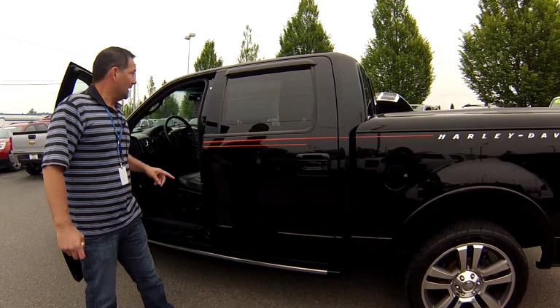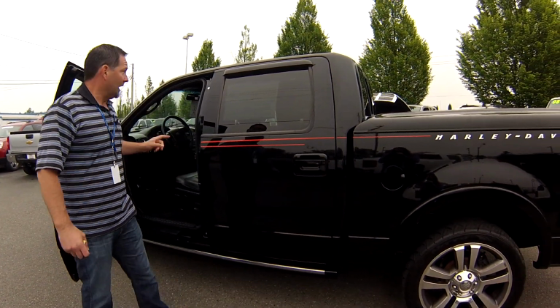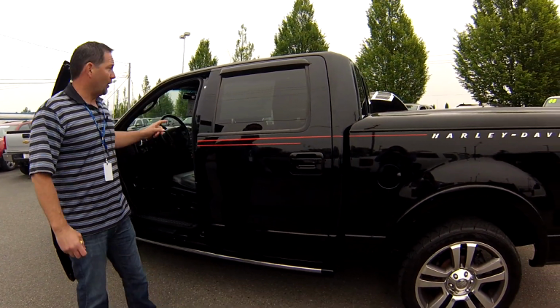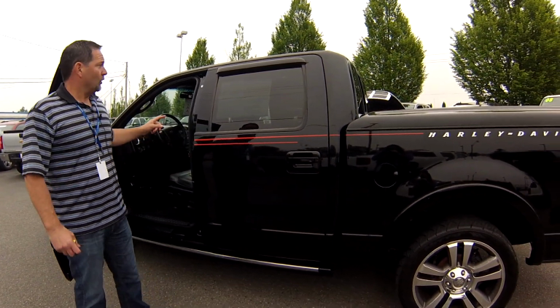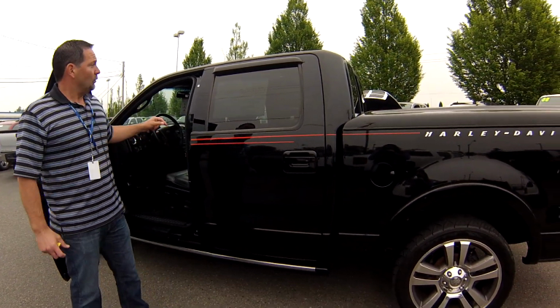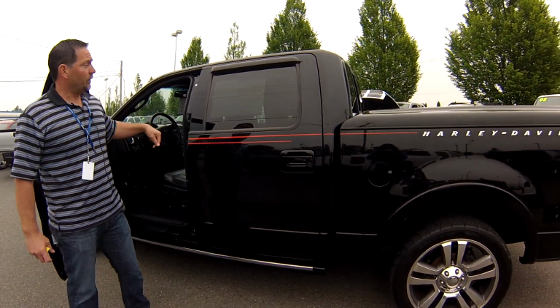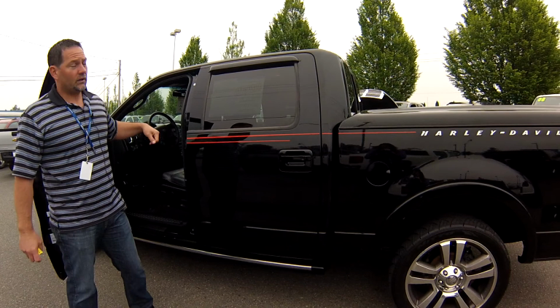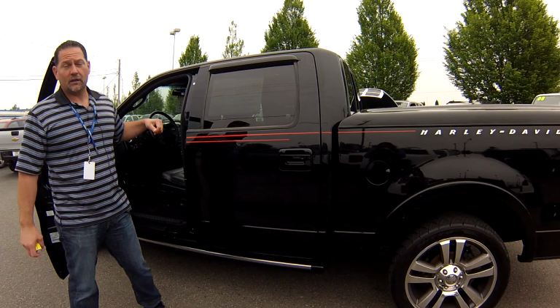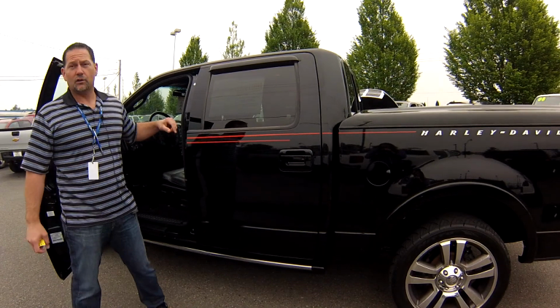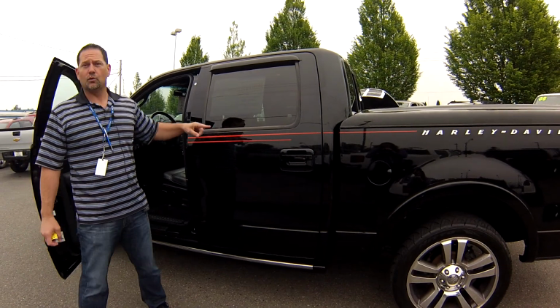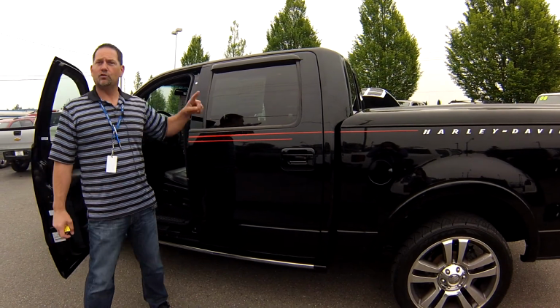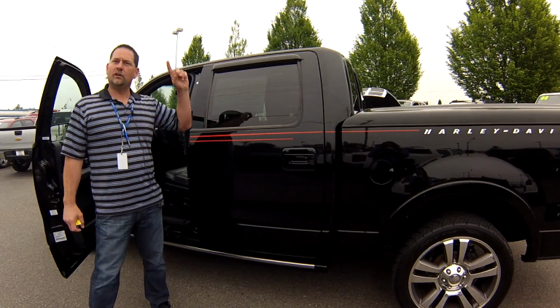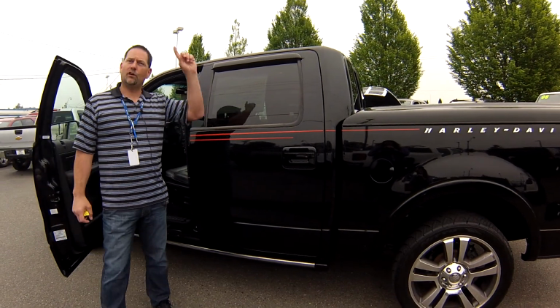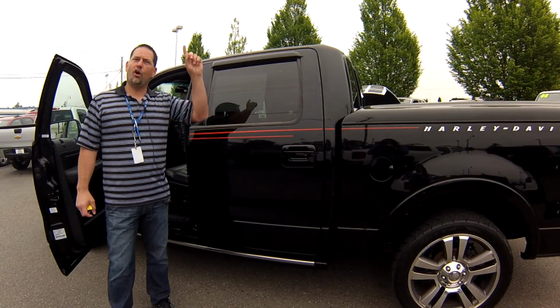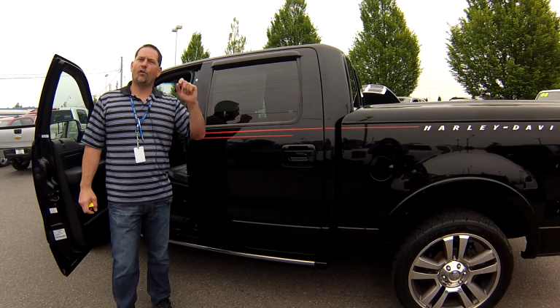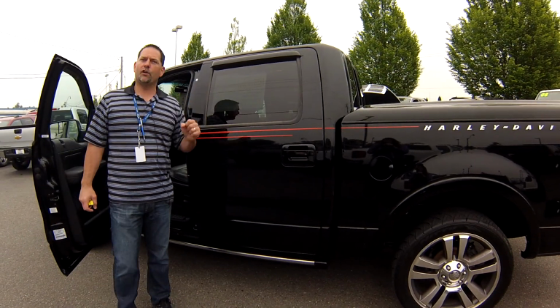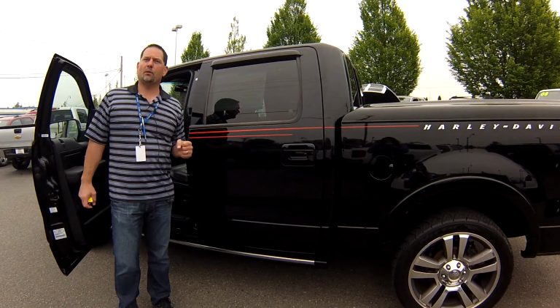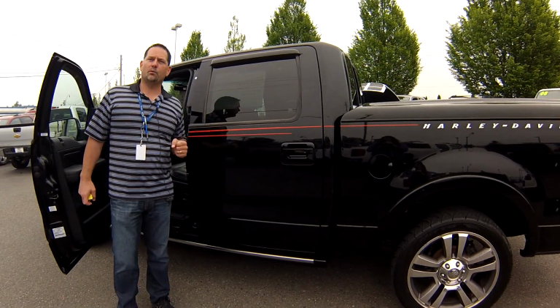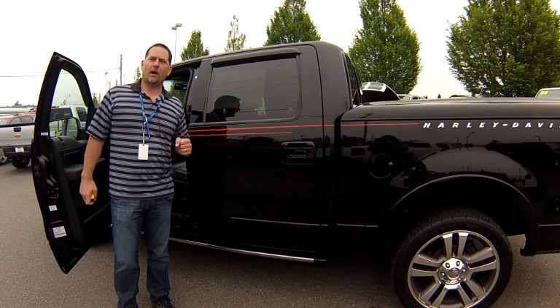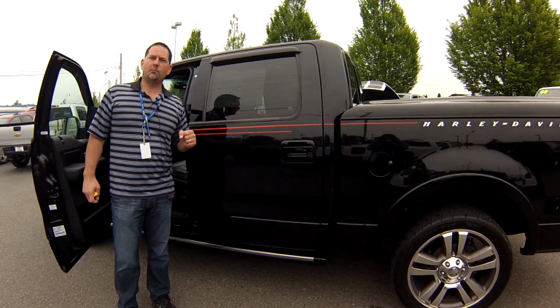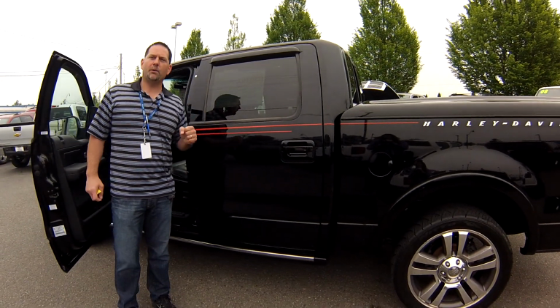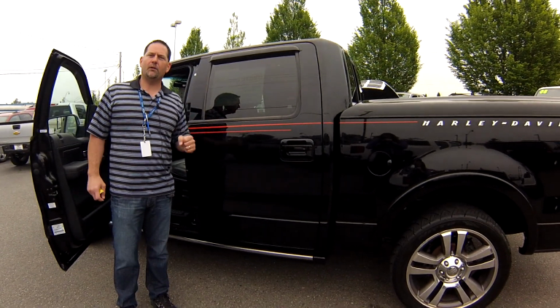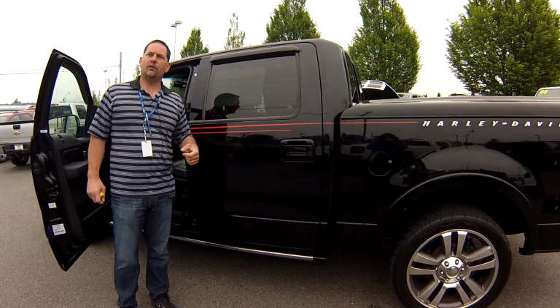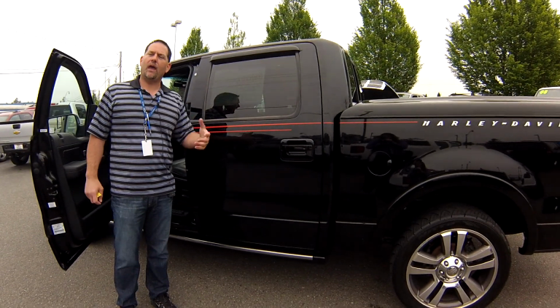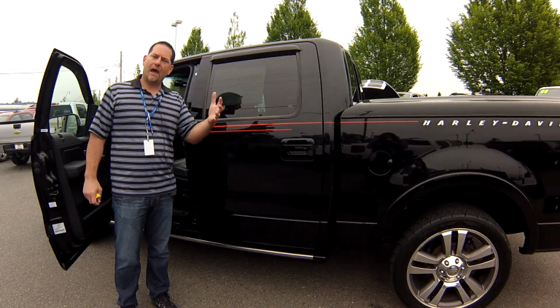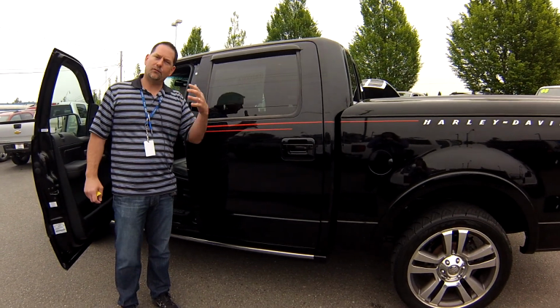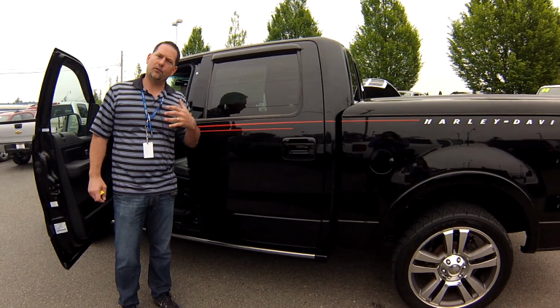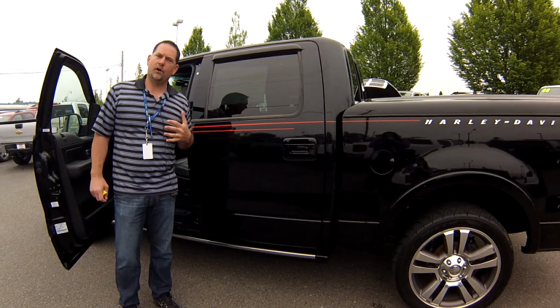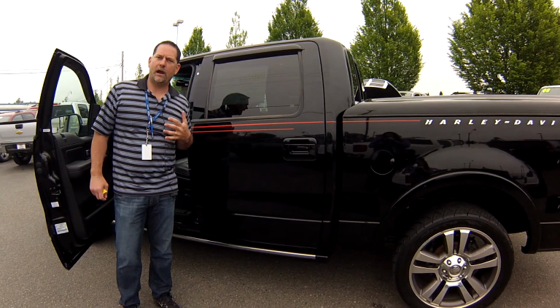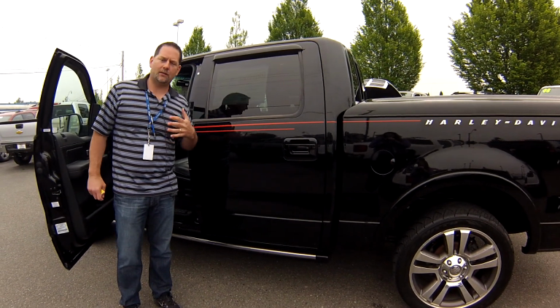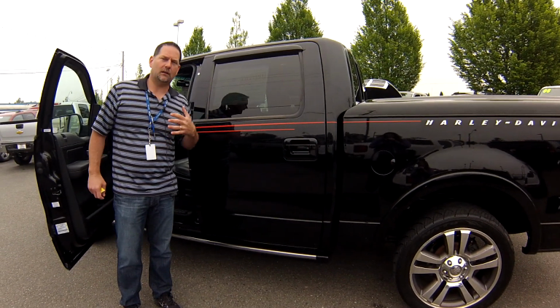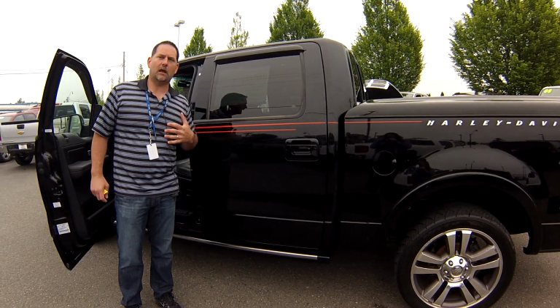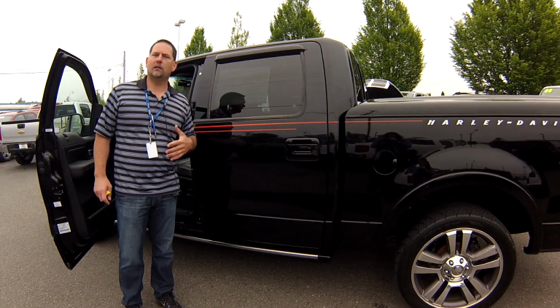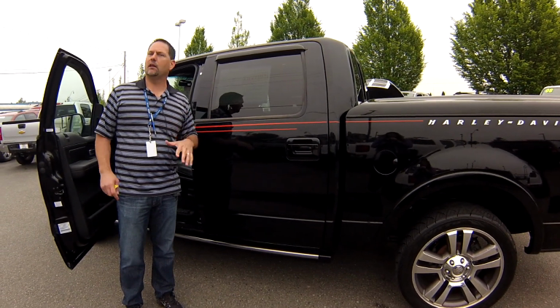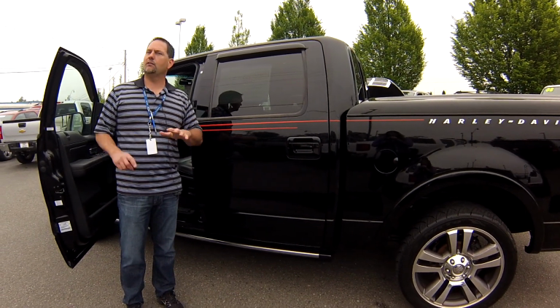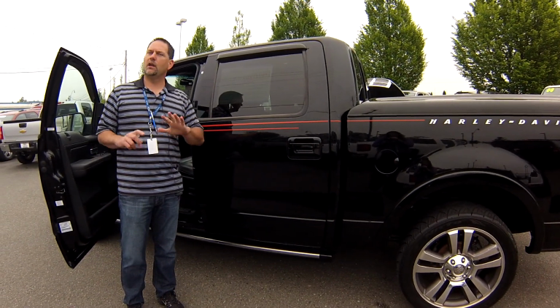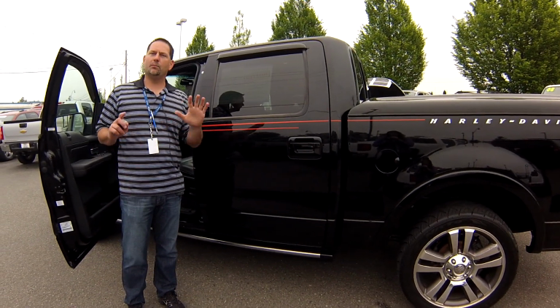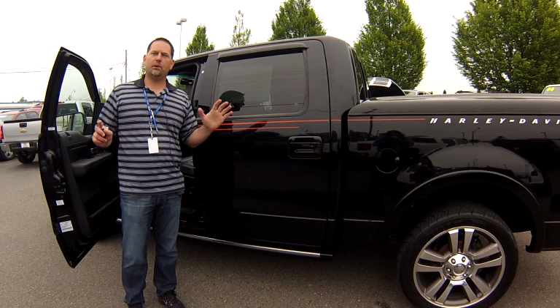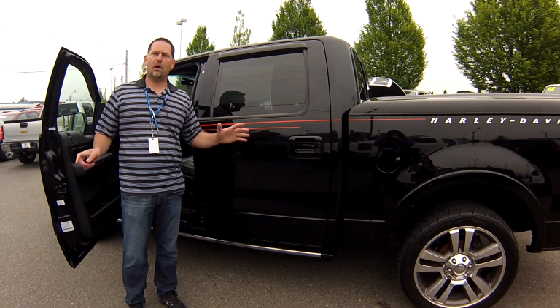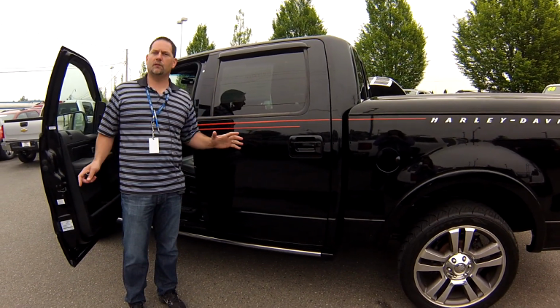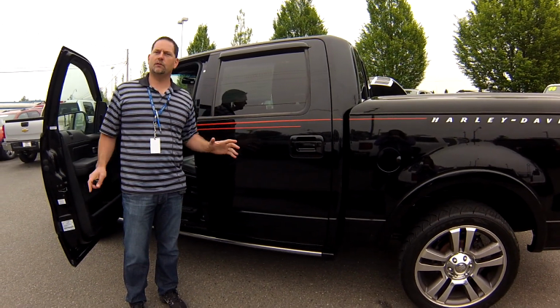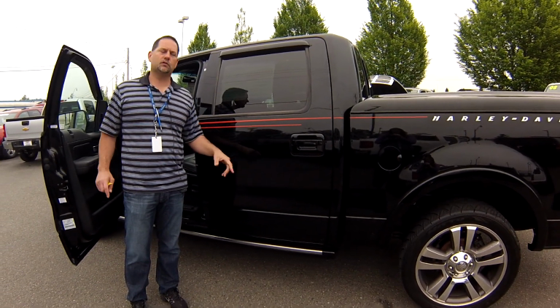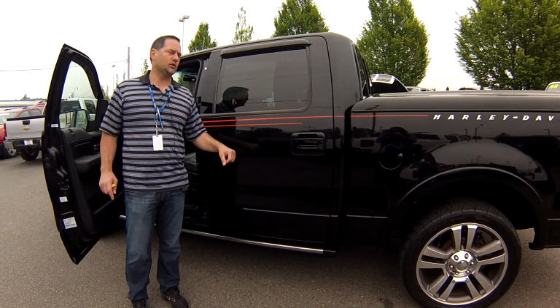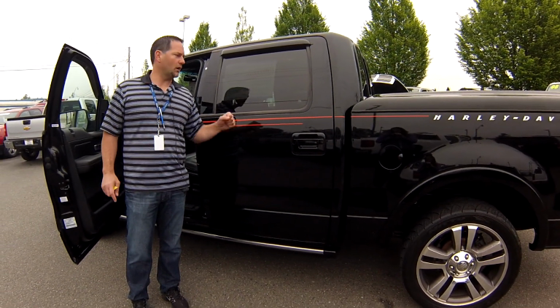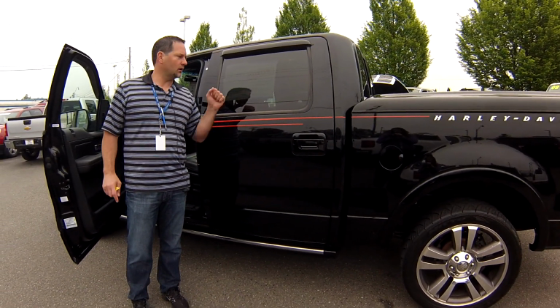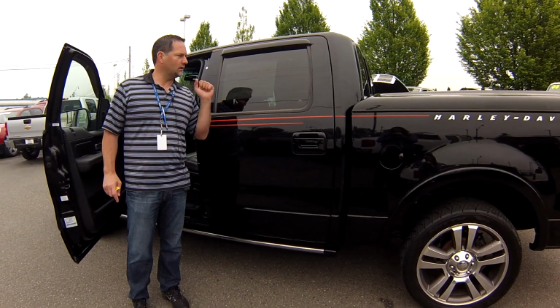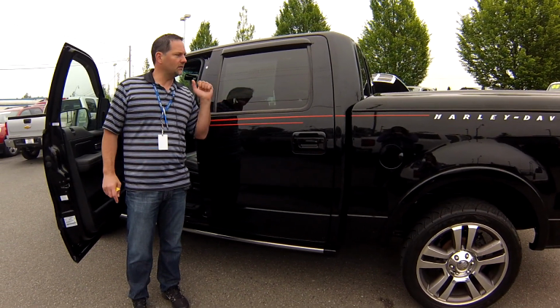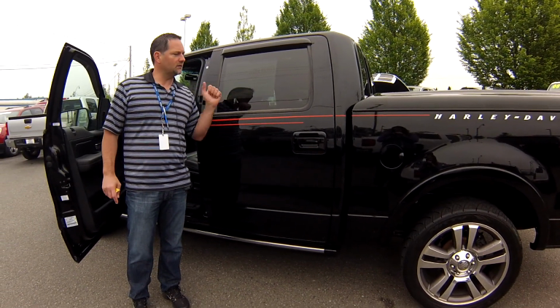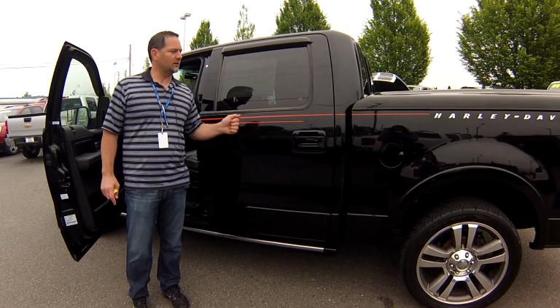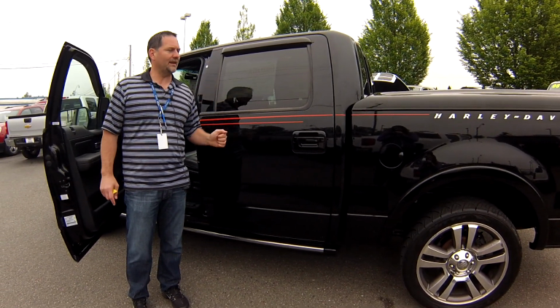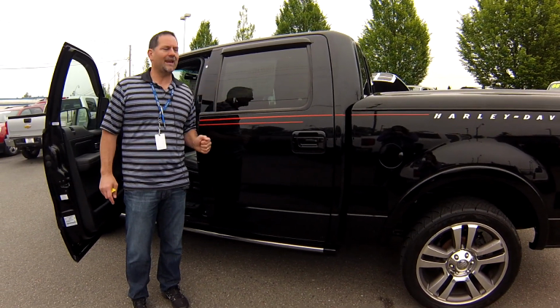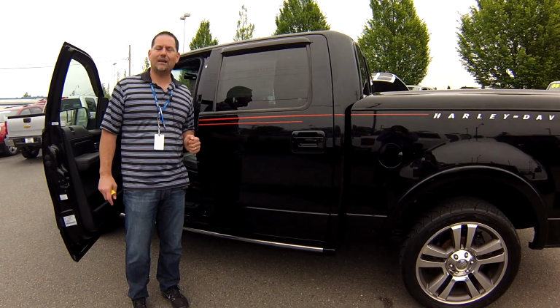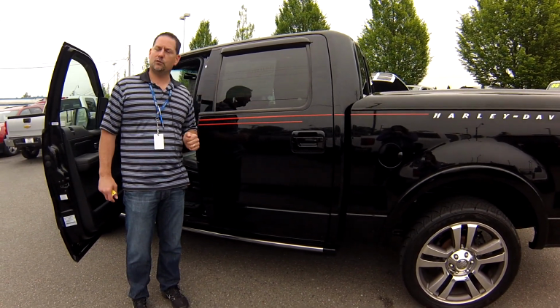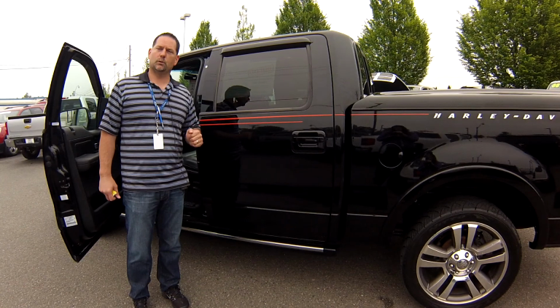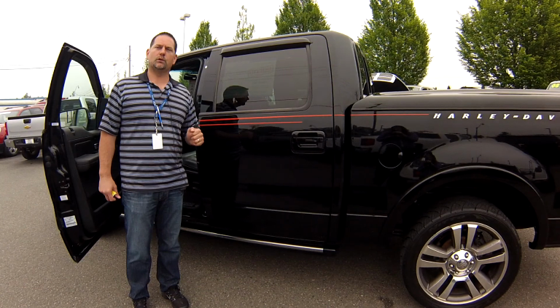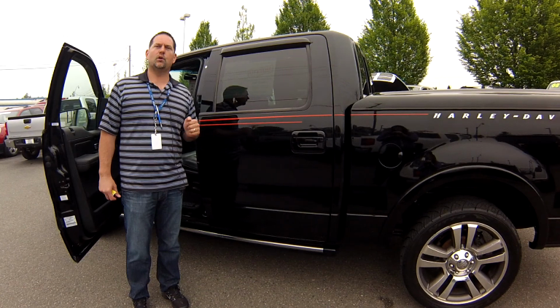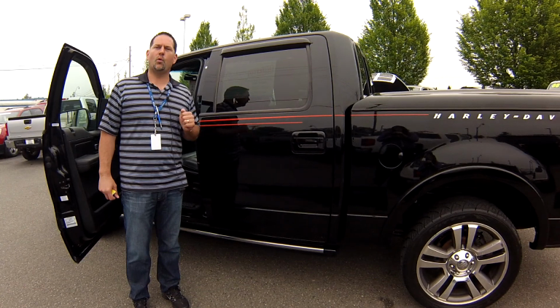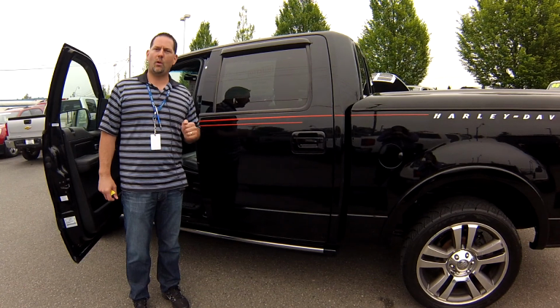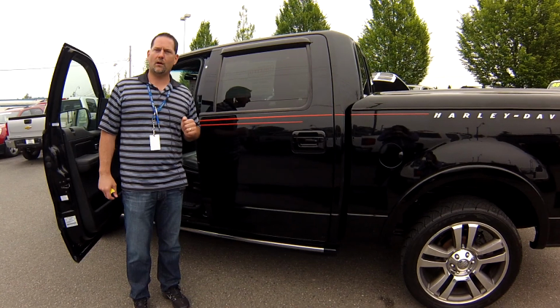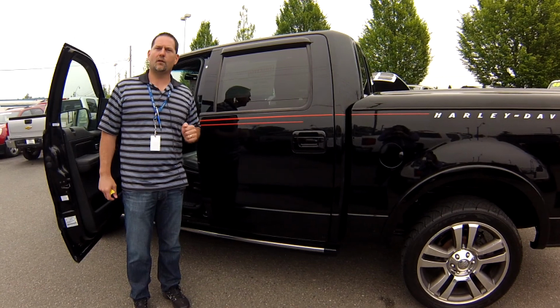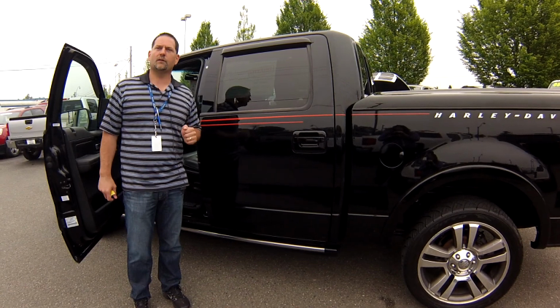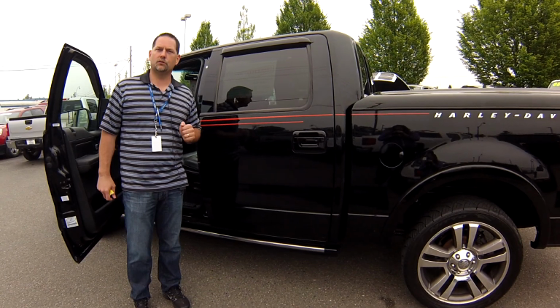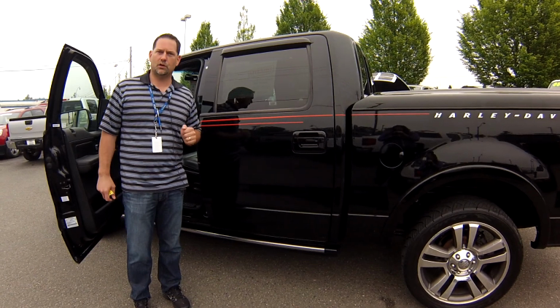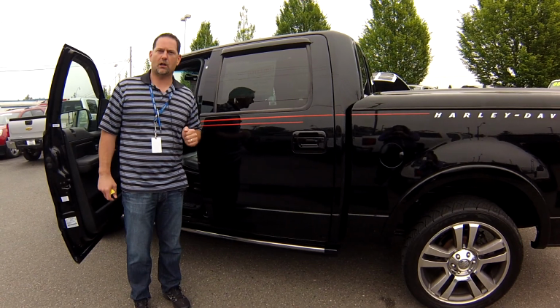What you need to do is call the number right above. Ask for Anthony — I'd love to help you out on this truck. This is a nice one. Don't wait on this truck.